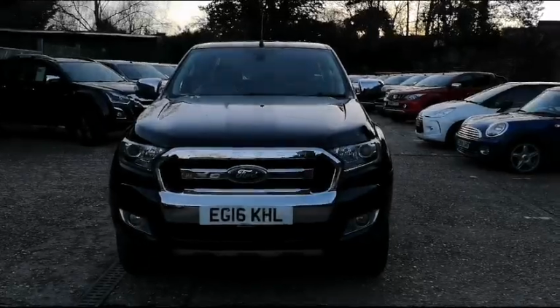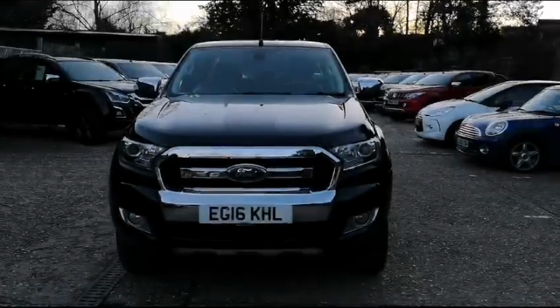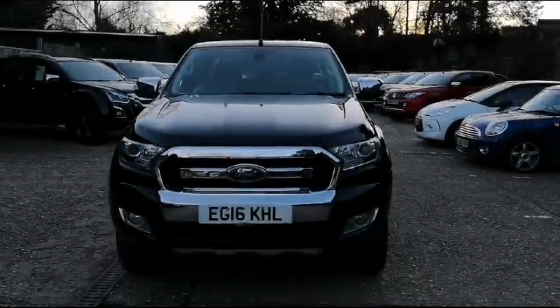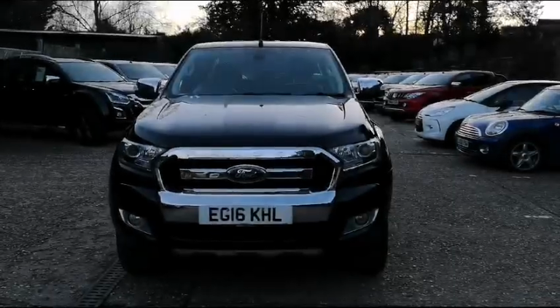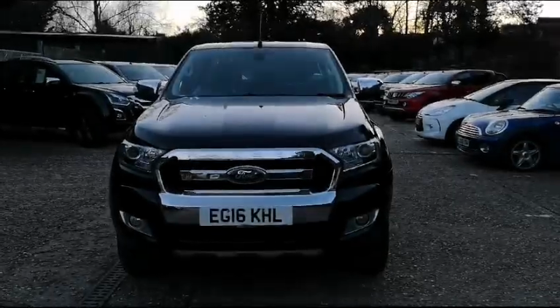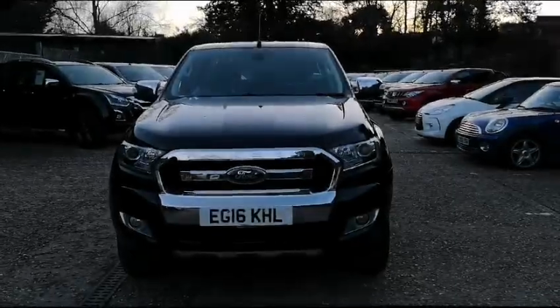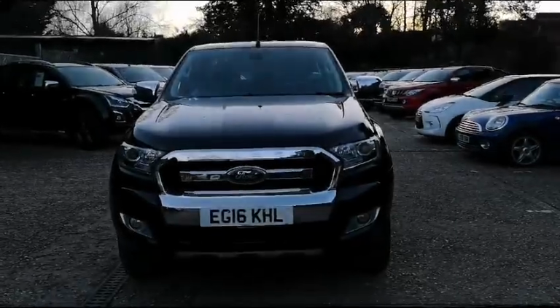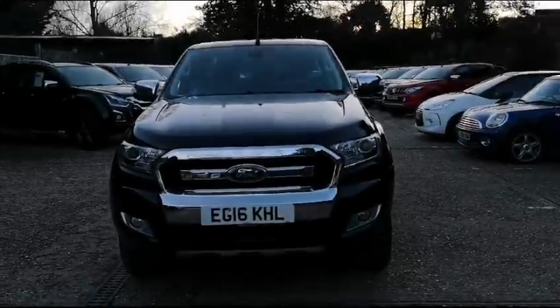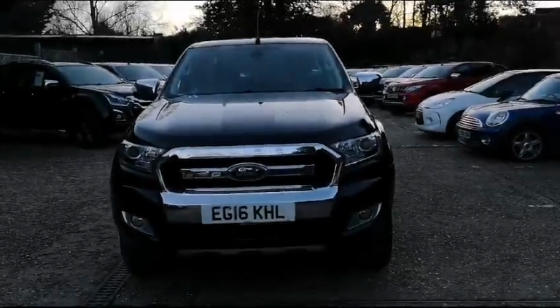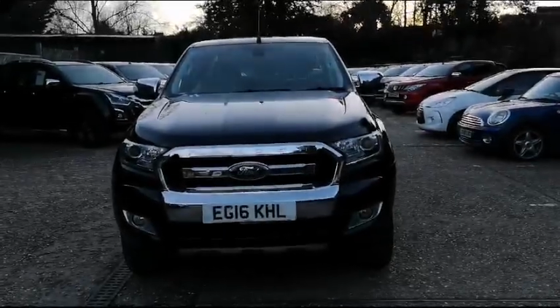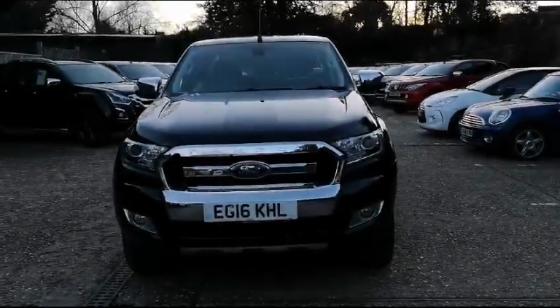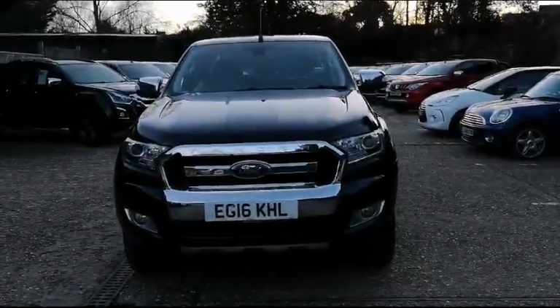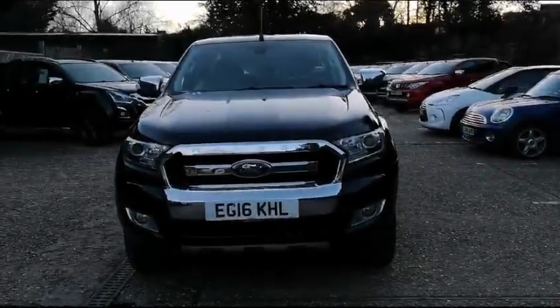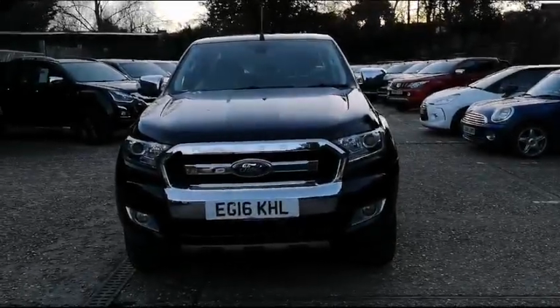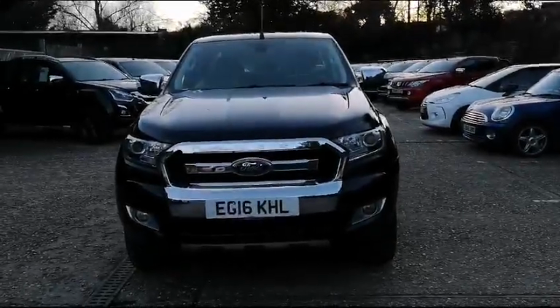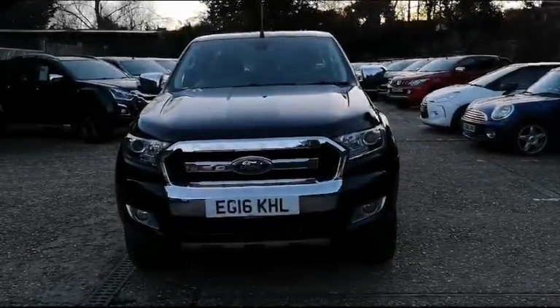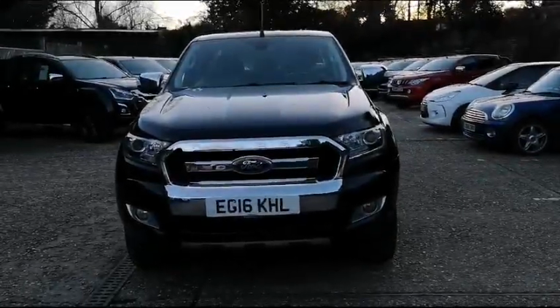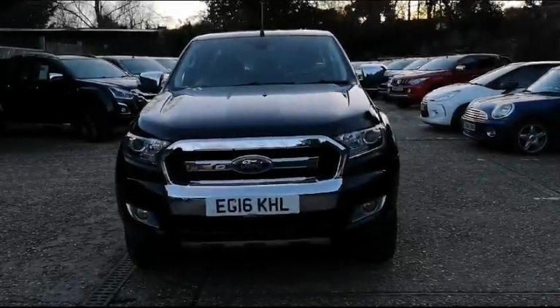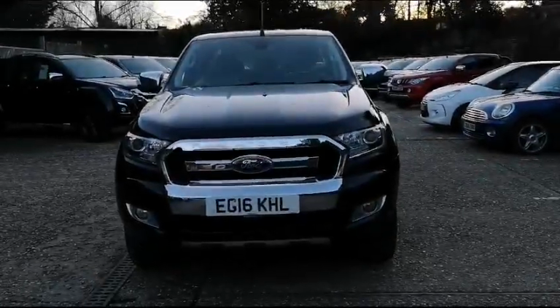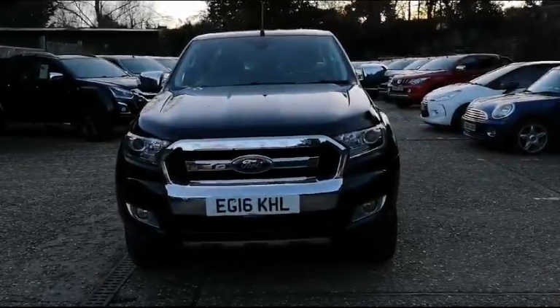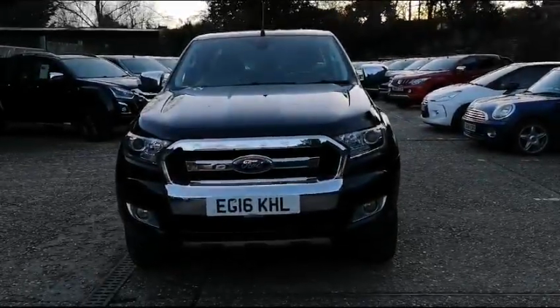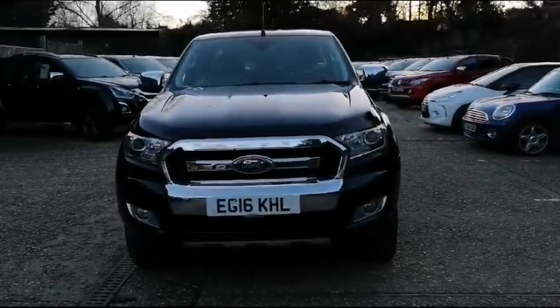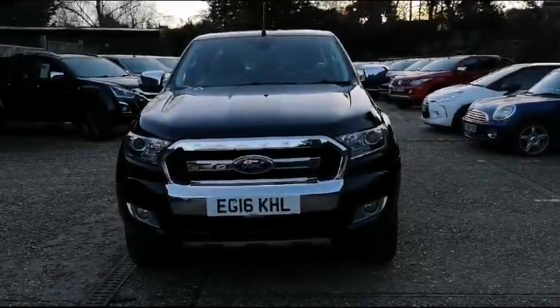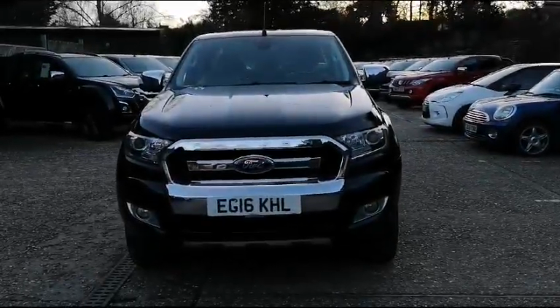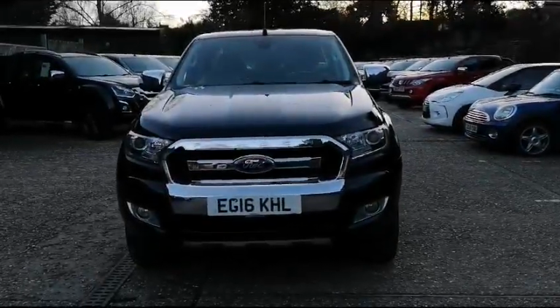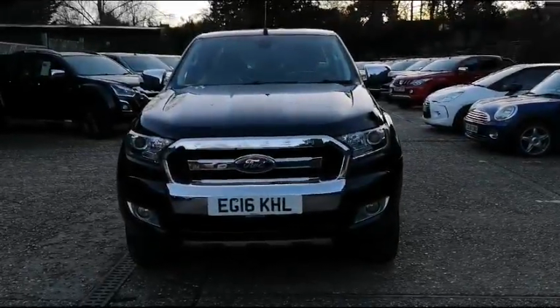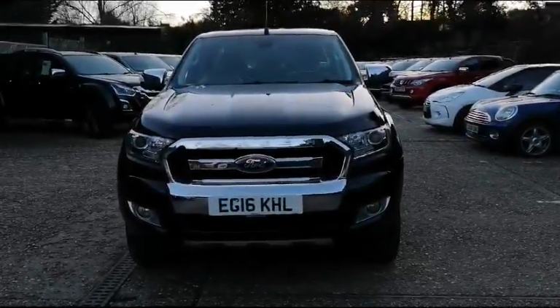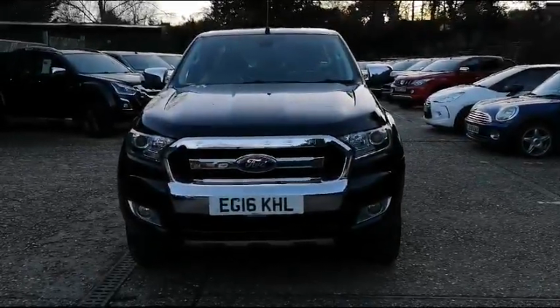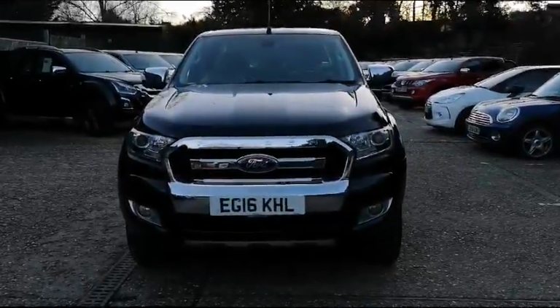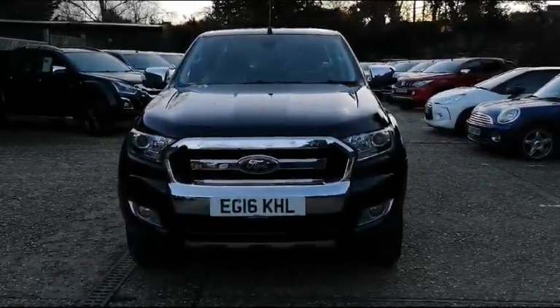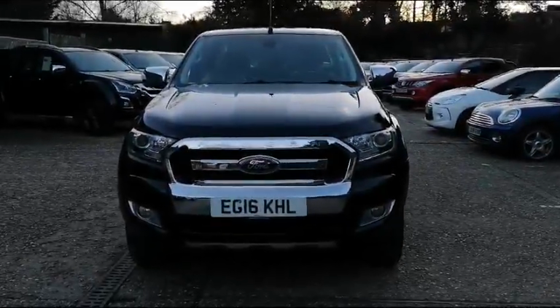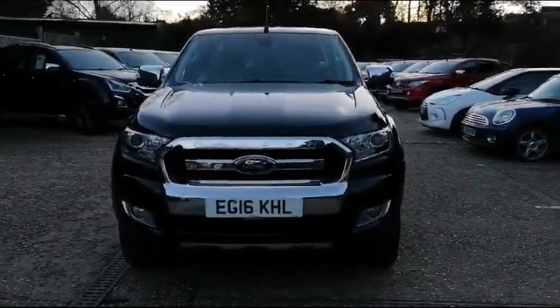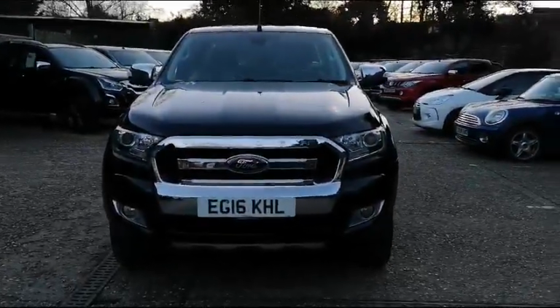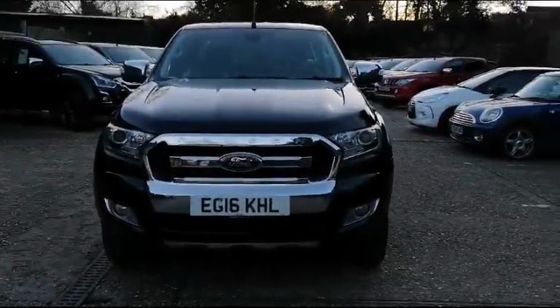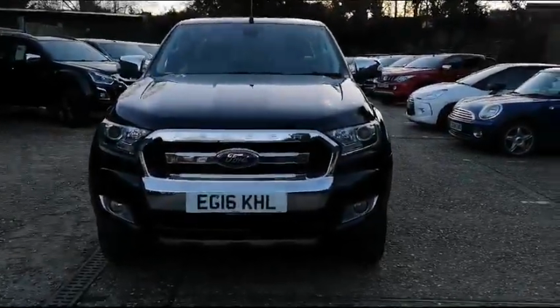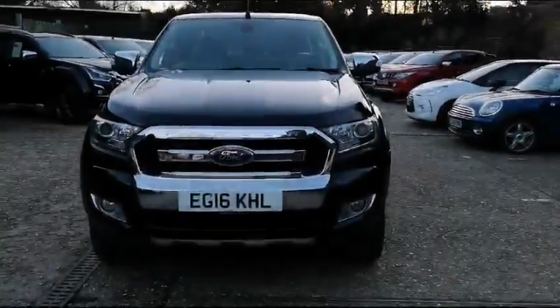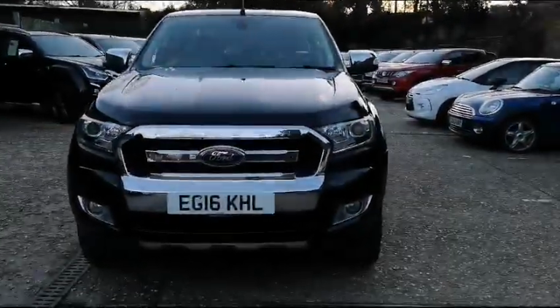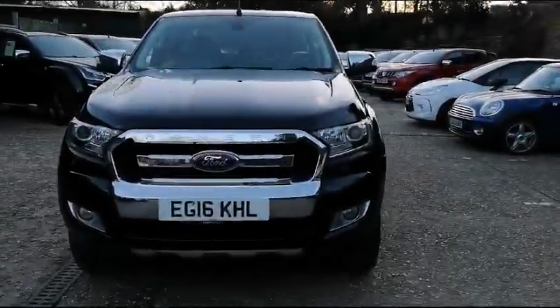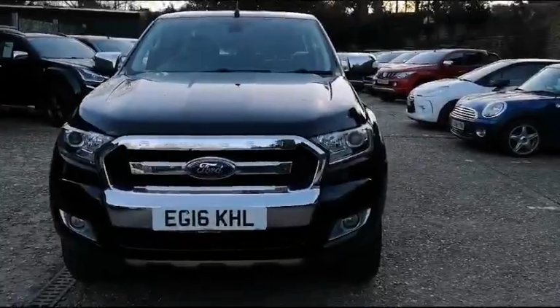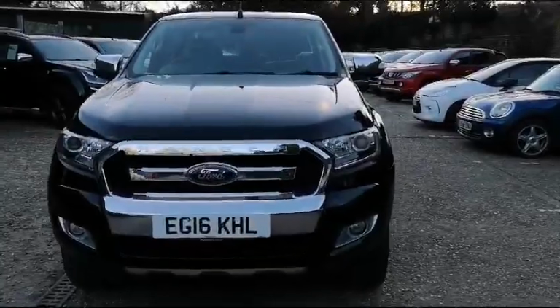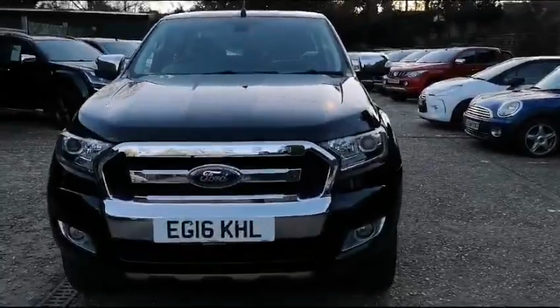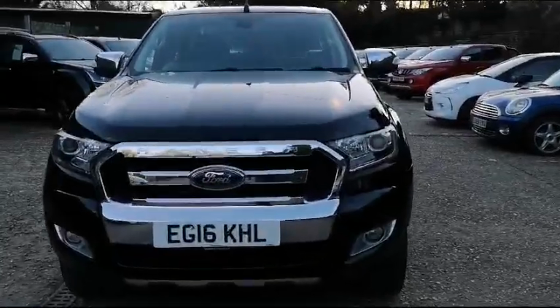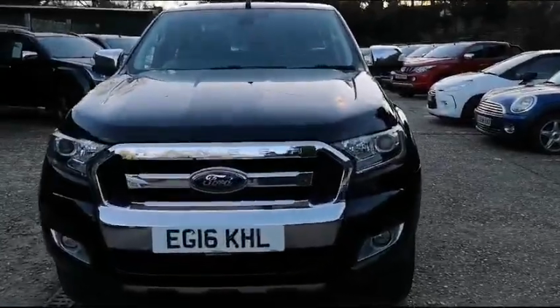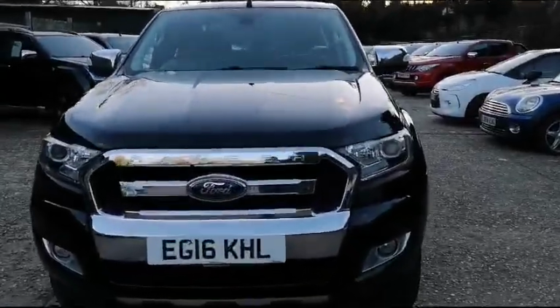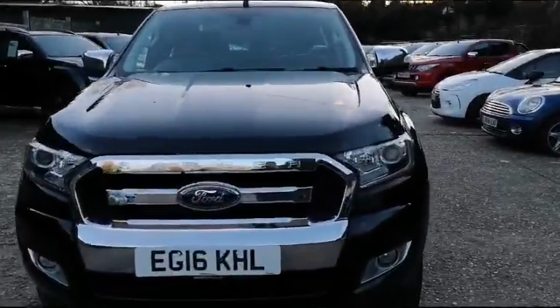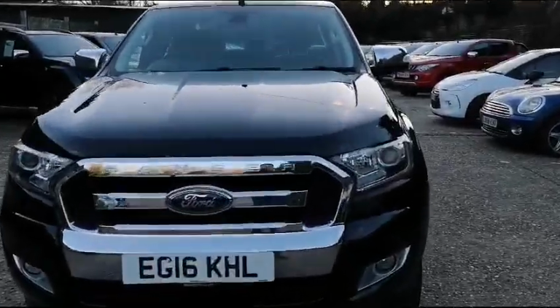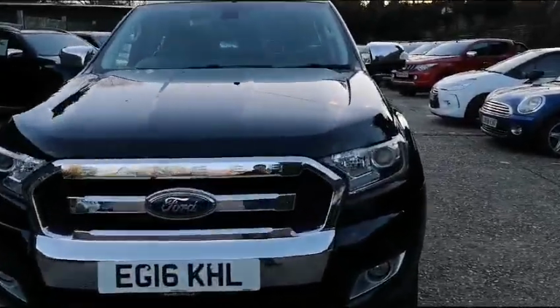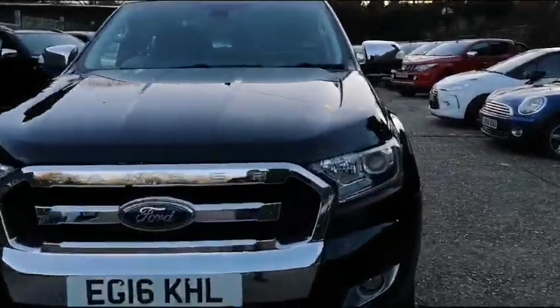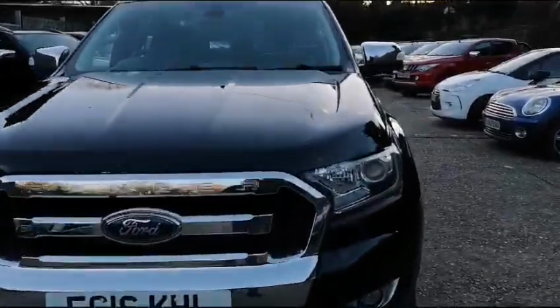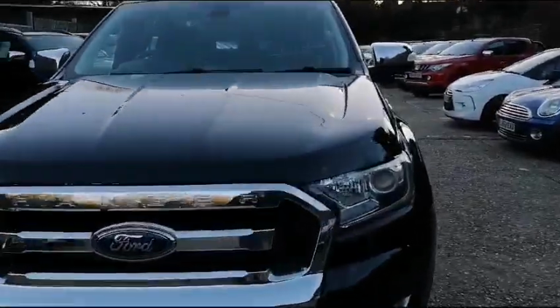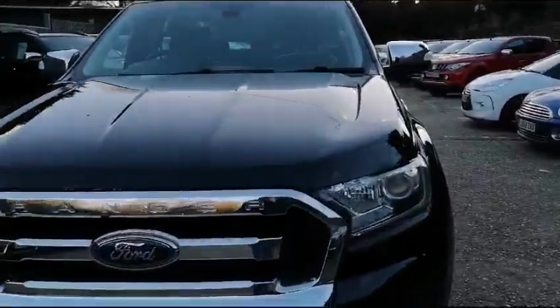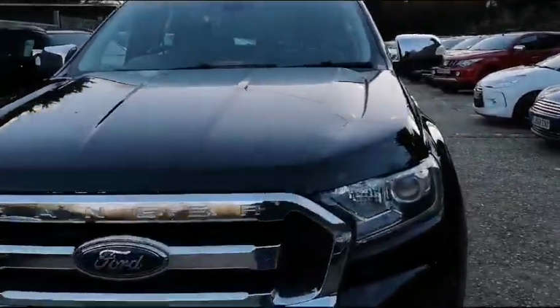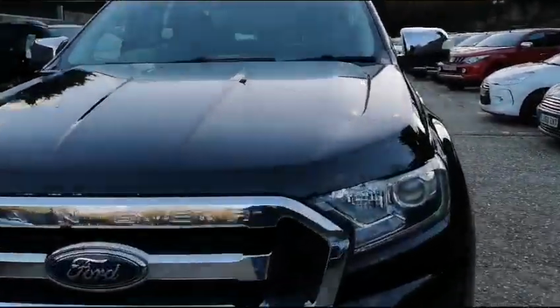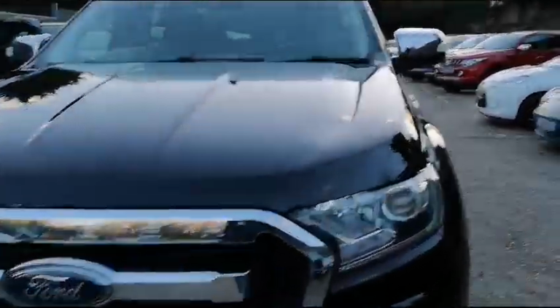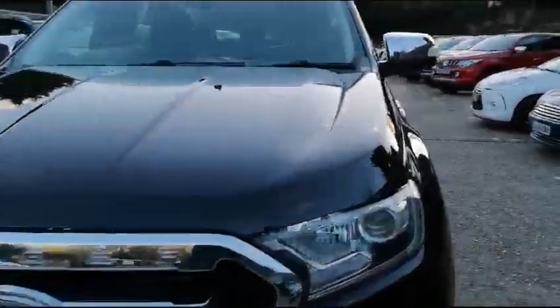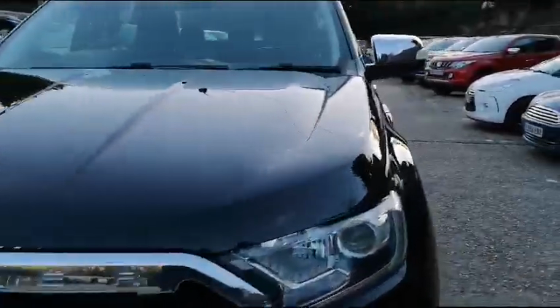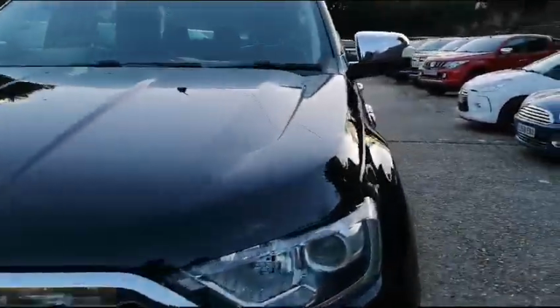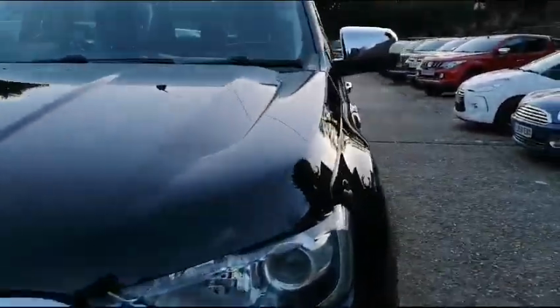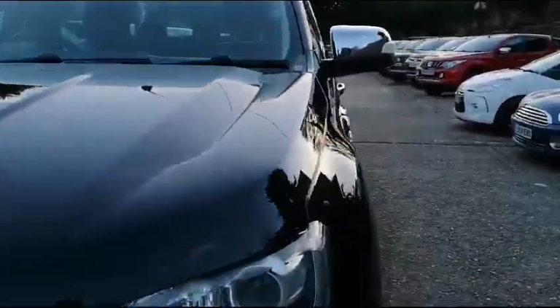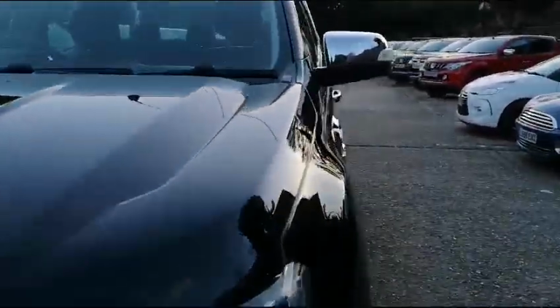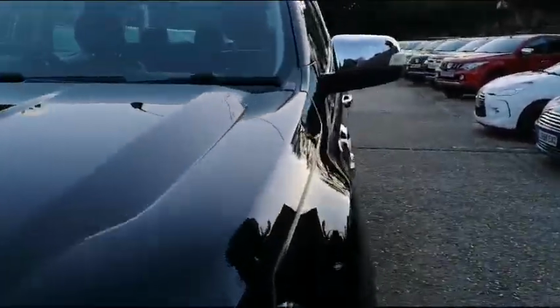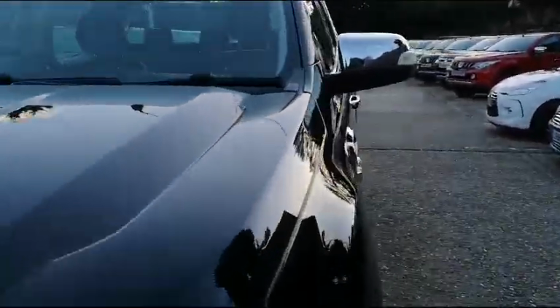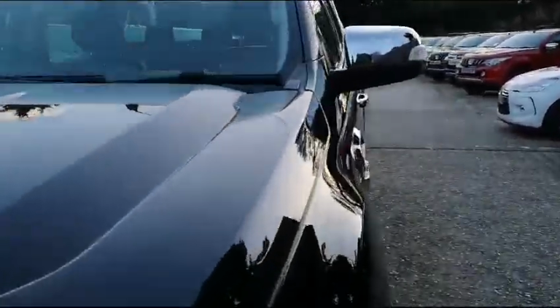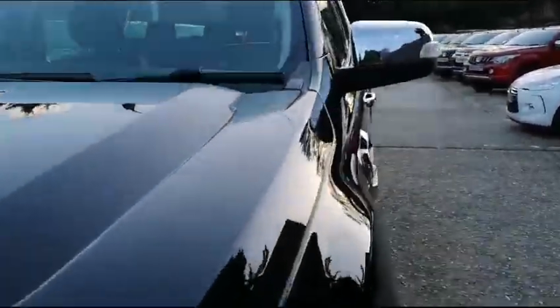Hi, welcome to TMC. Today we're looking at this Ford Ranger finished in black. I'm going to do a walk round of the vehicle and show you some key features, details and cosmetics.